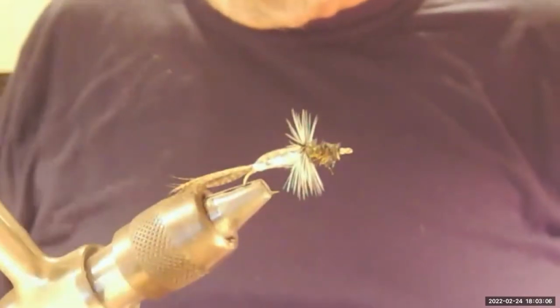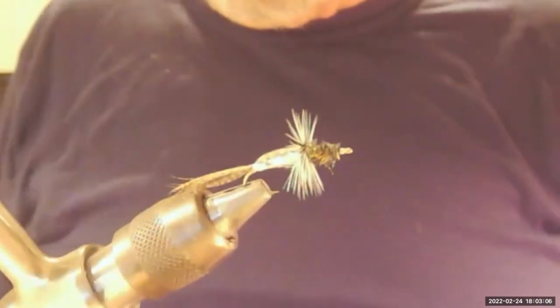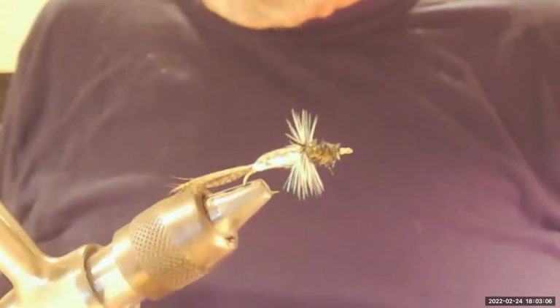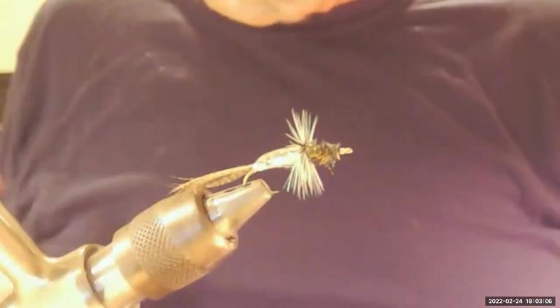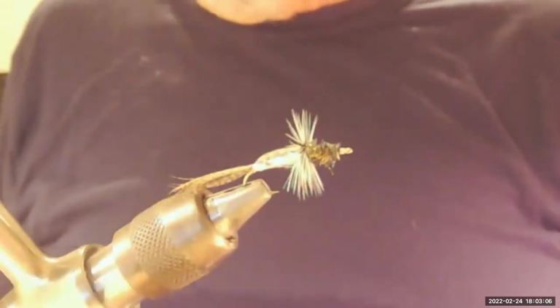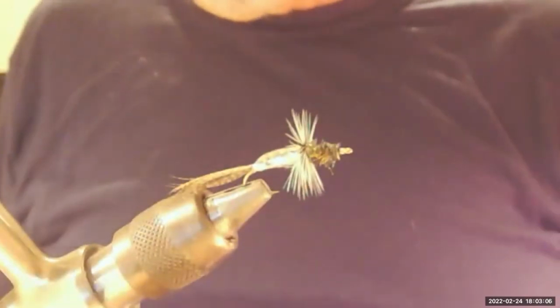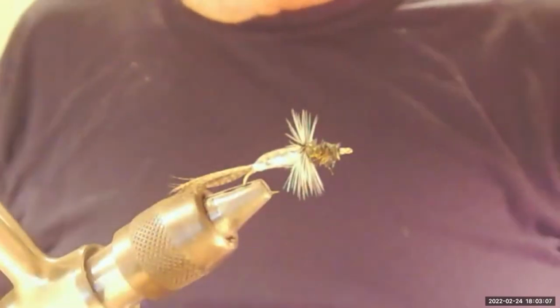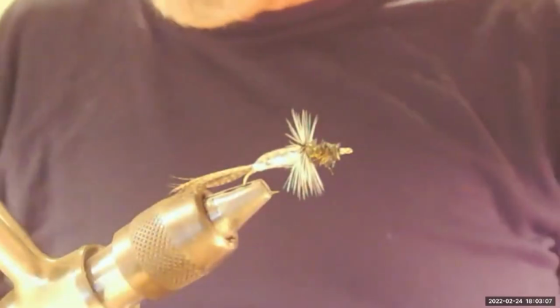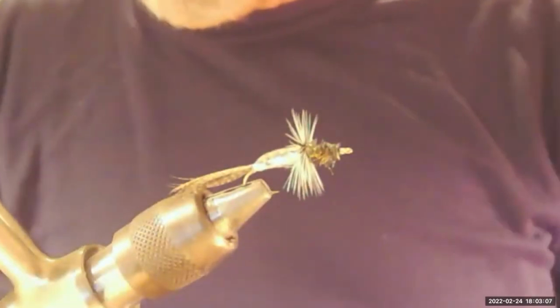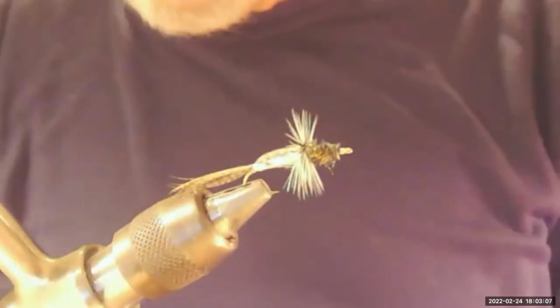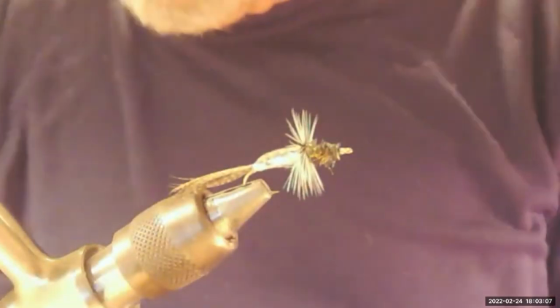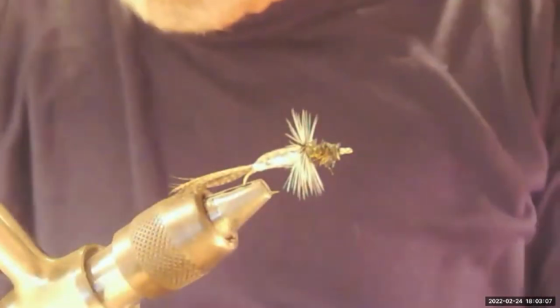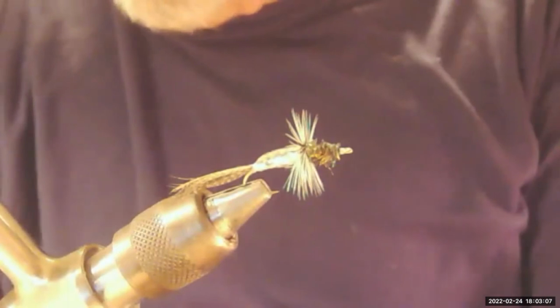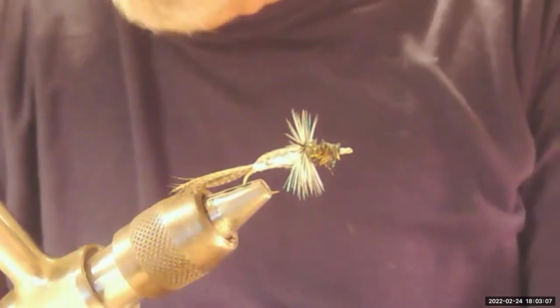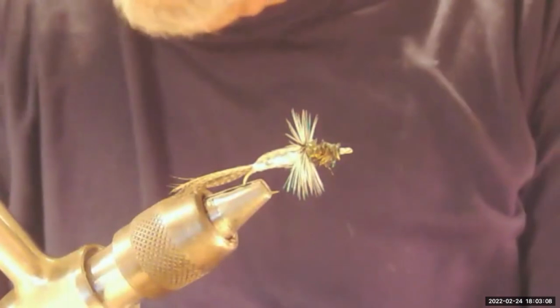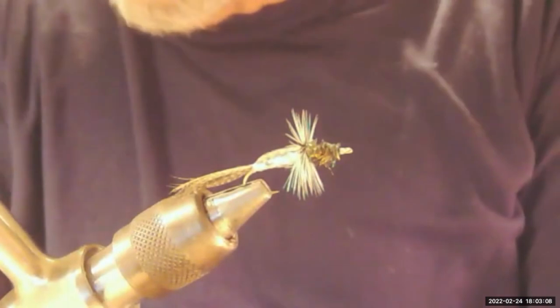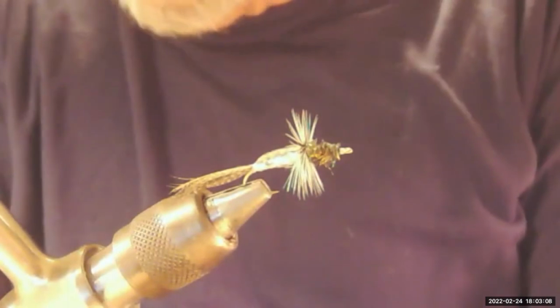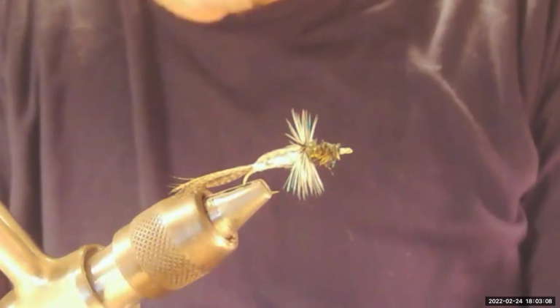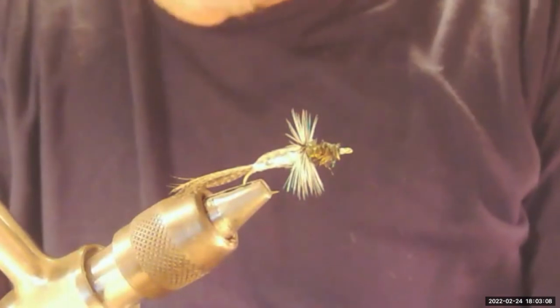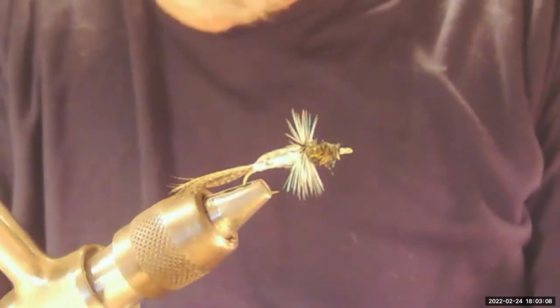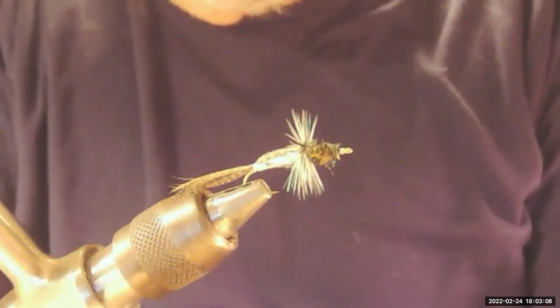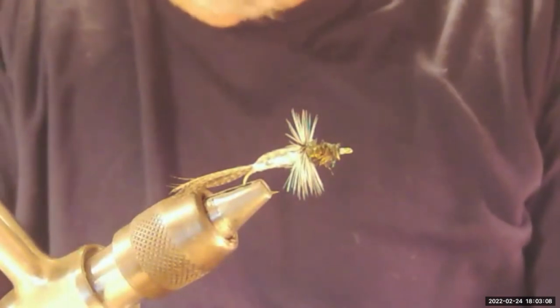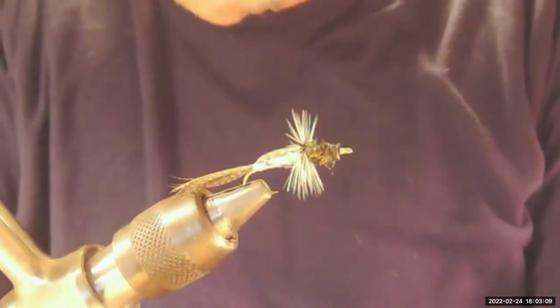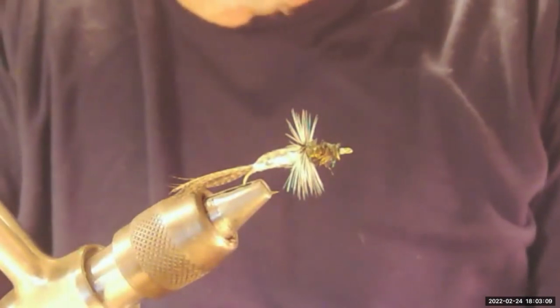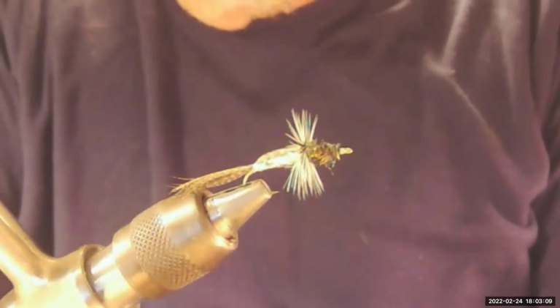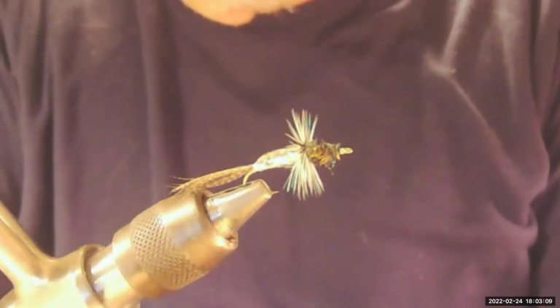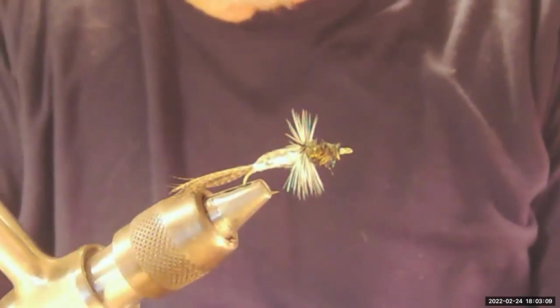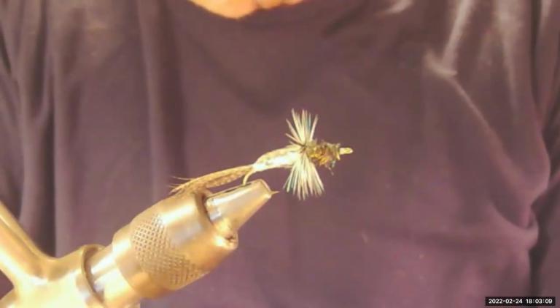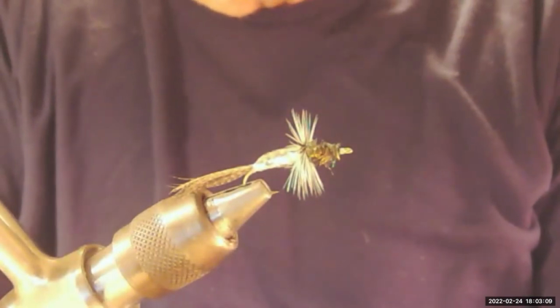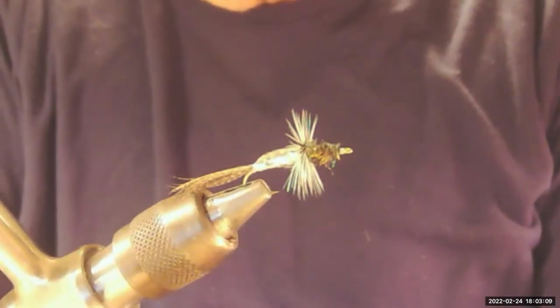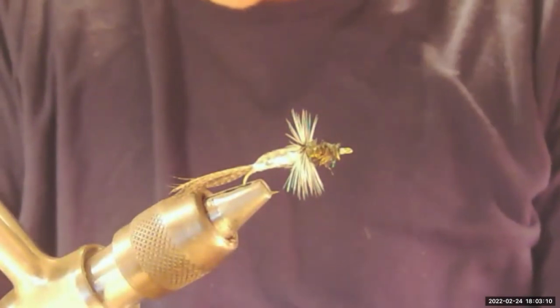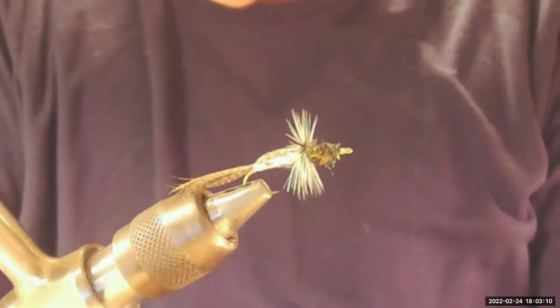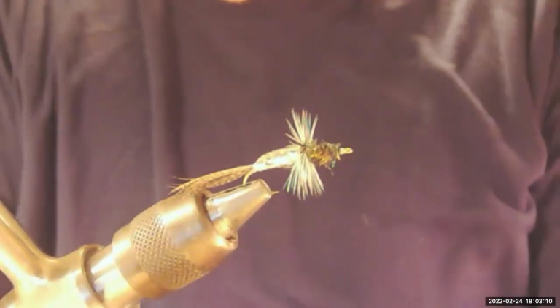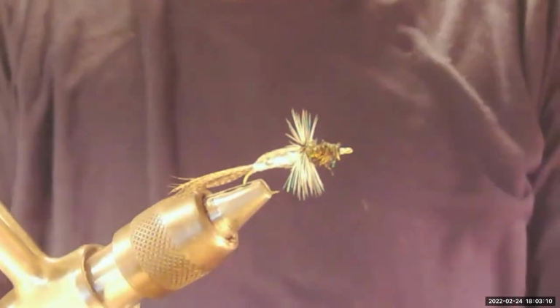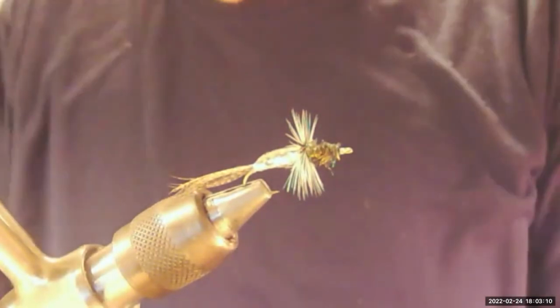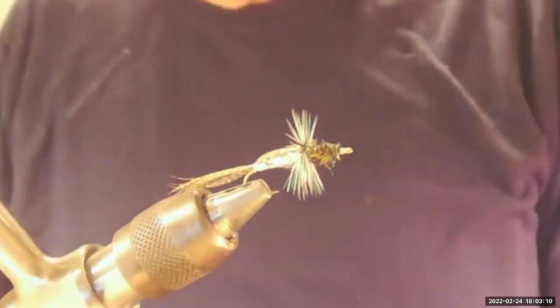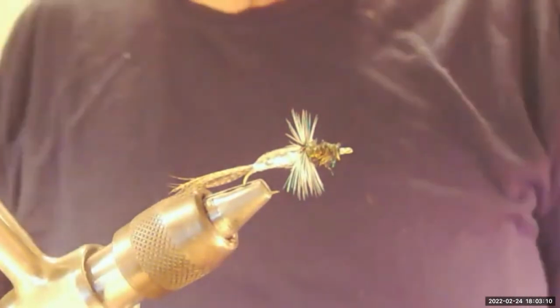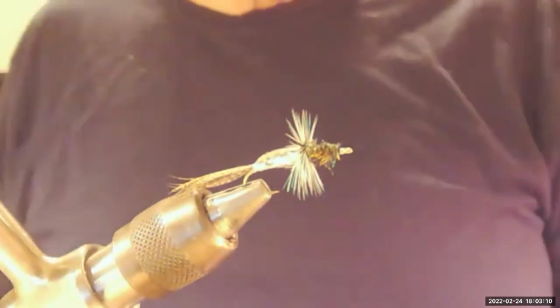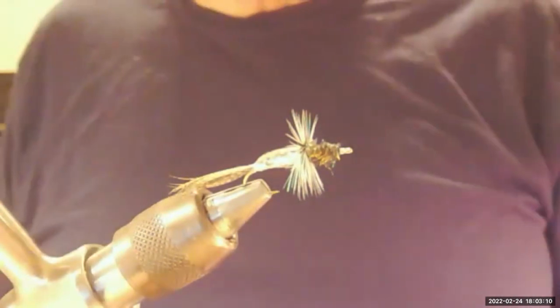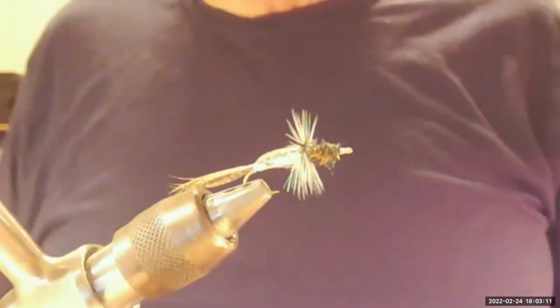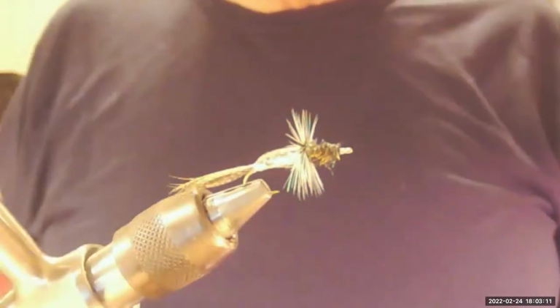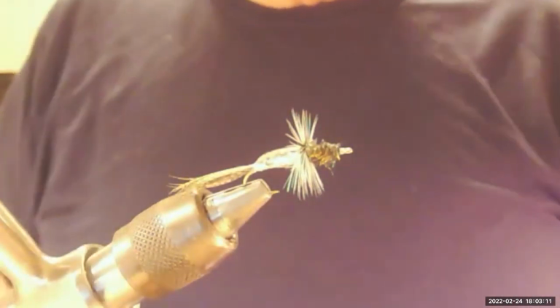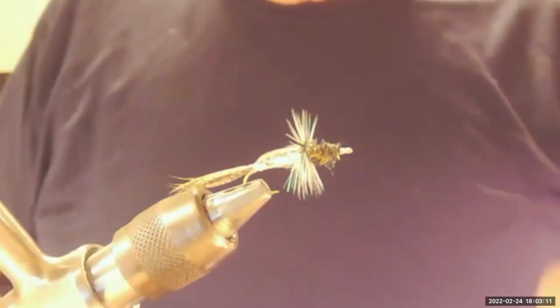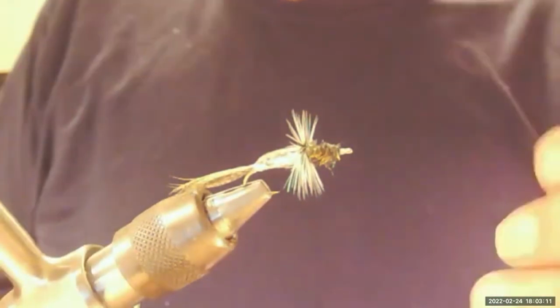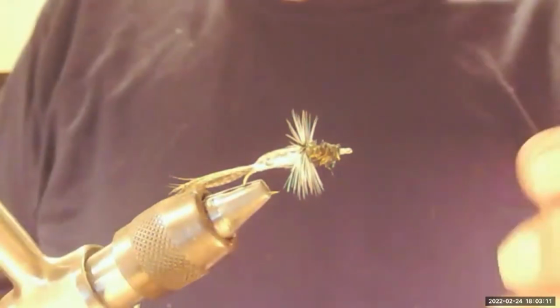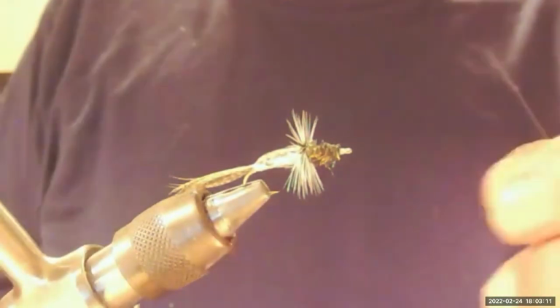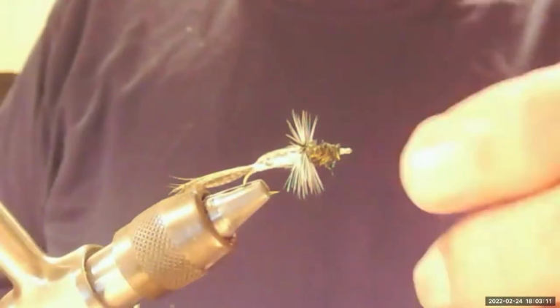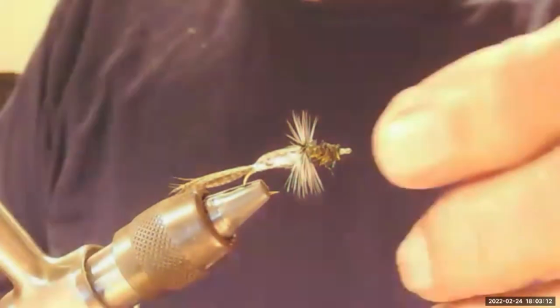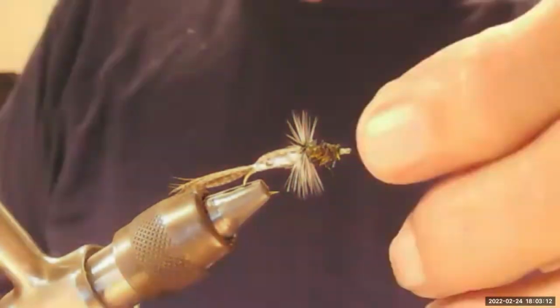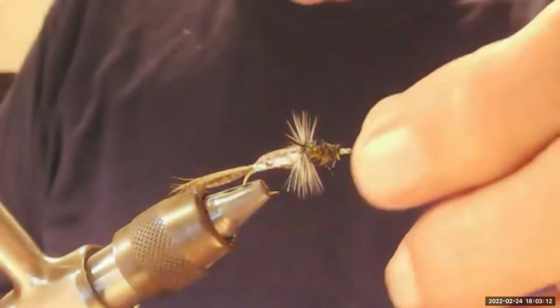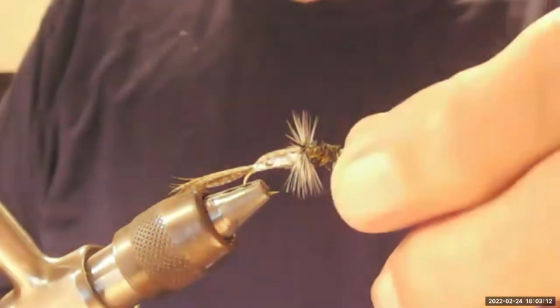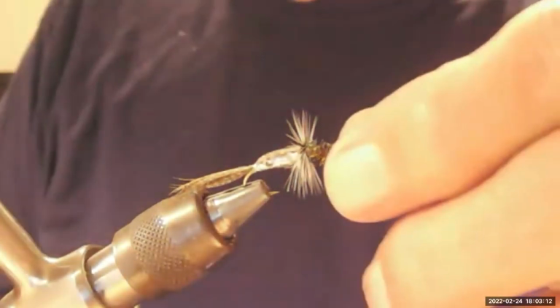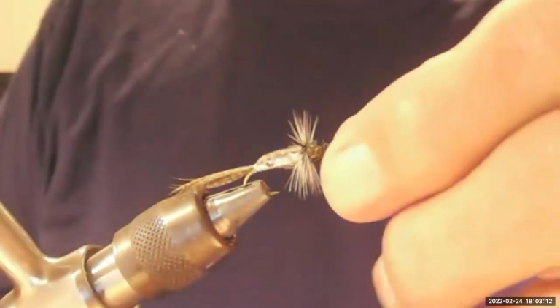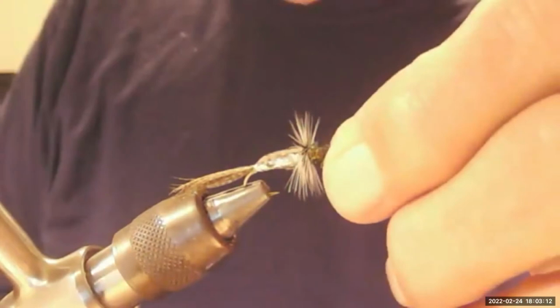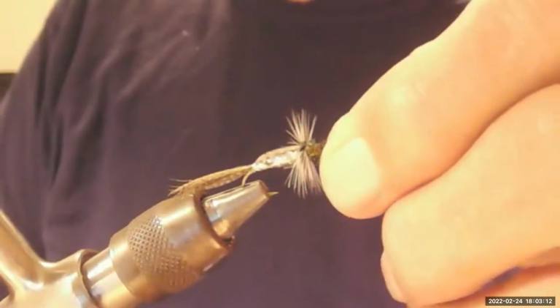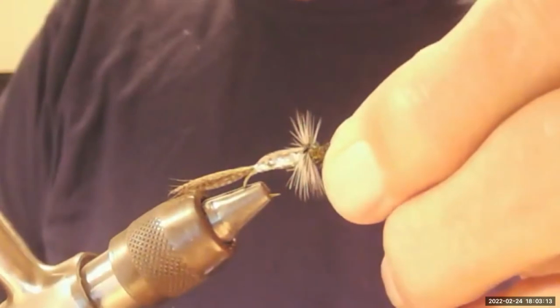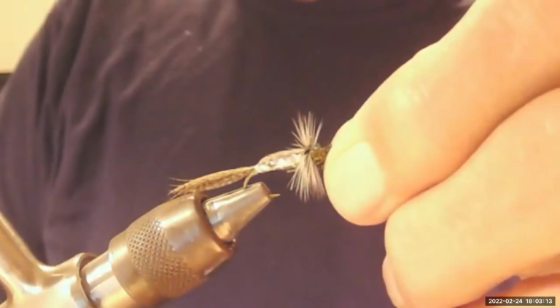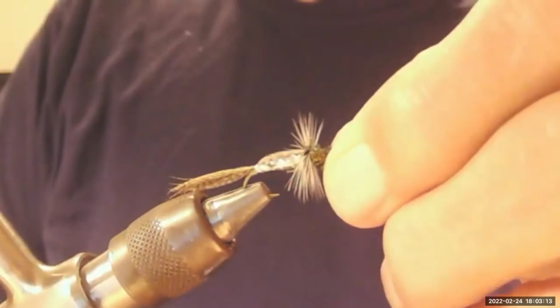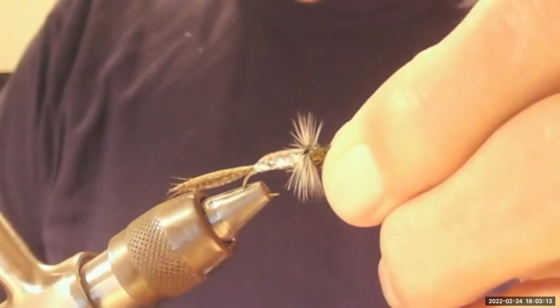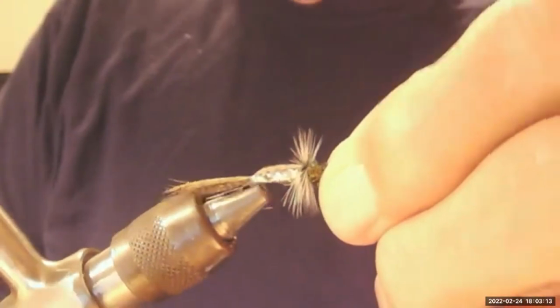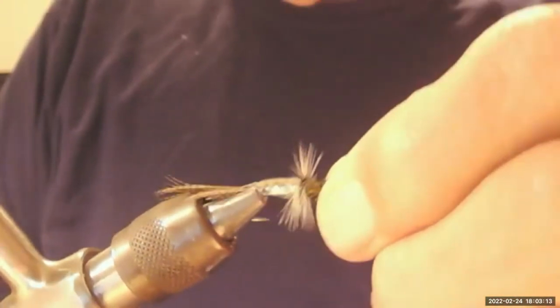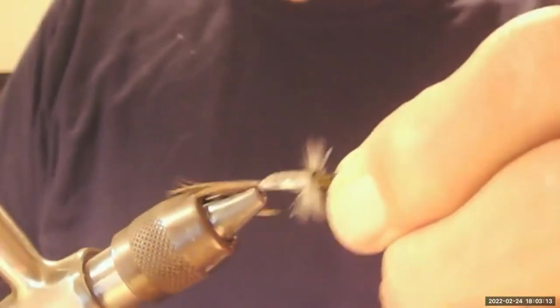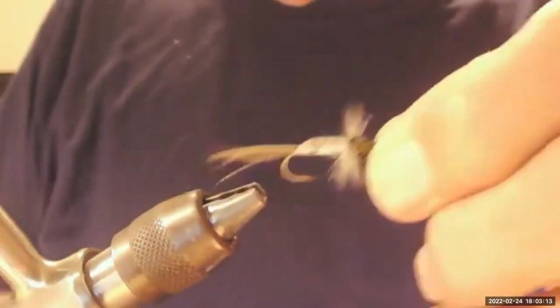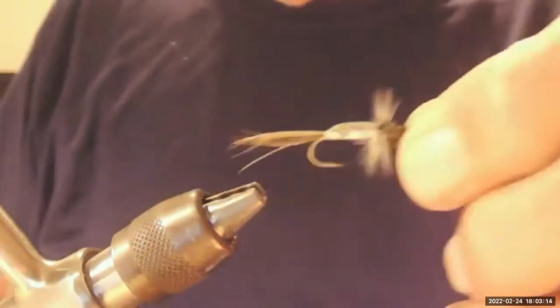Have you ever tried an olive back and tail on it? I haven't, but it would work. What Rogan tried to do was just imitate the bright shiny underside of a fry and the darker back of the little fish — that's why I think he used the bronze mallard. You could make that wing out of a whole lot of different things, right? Bronze mallard can be hard to get.